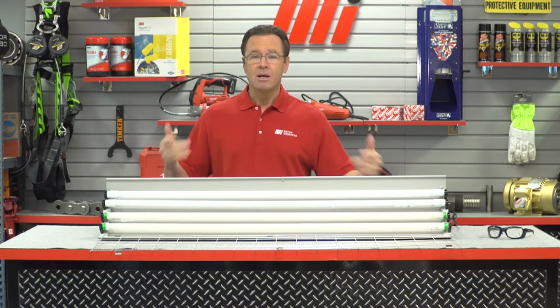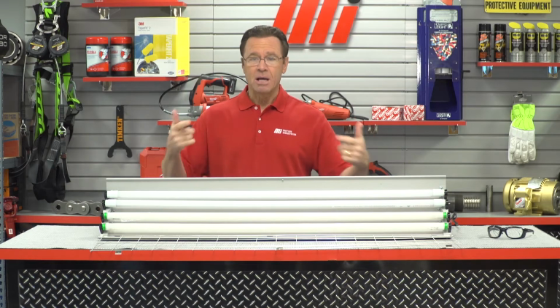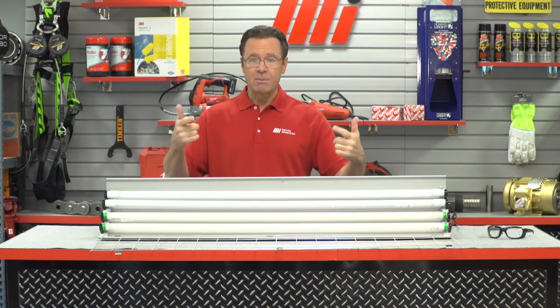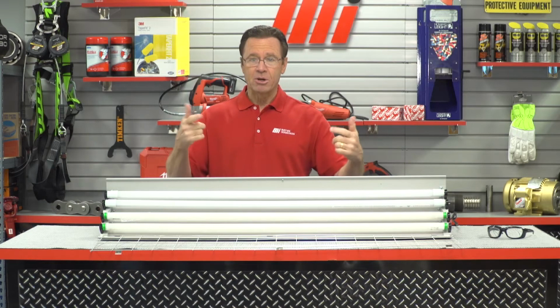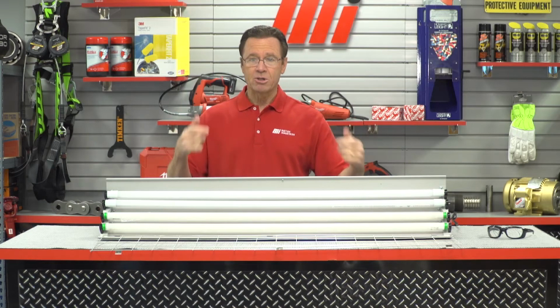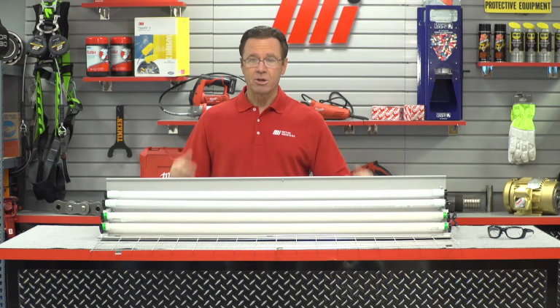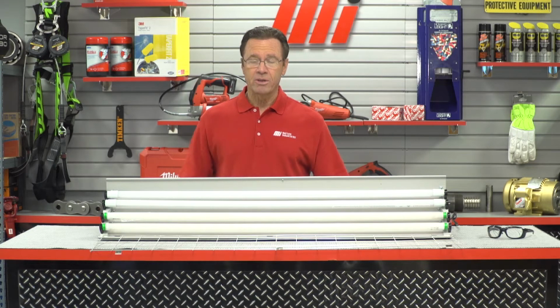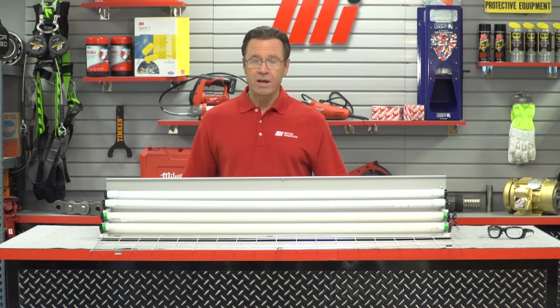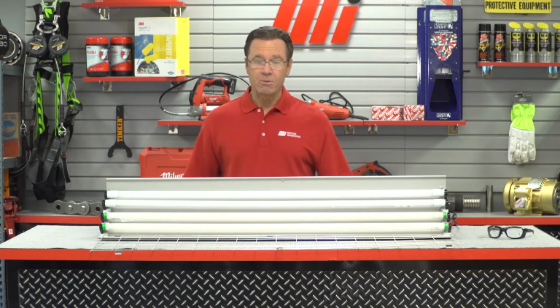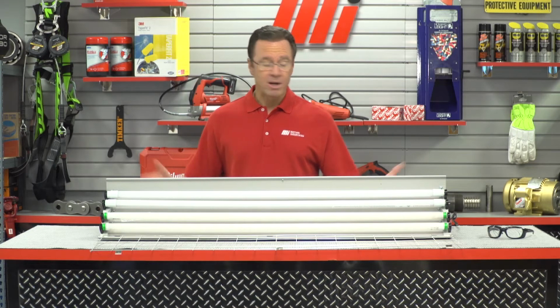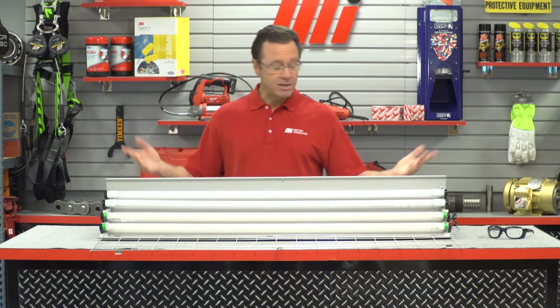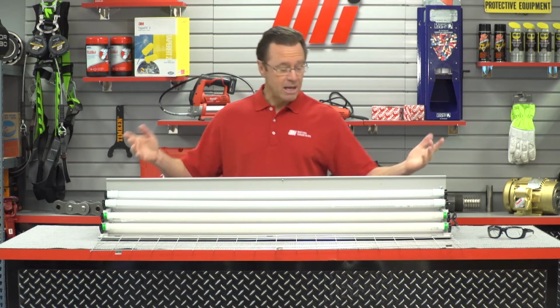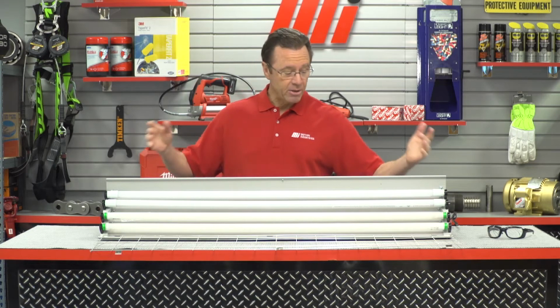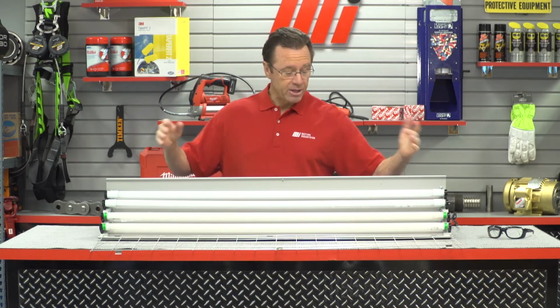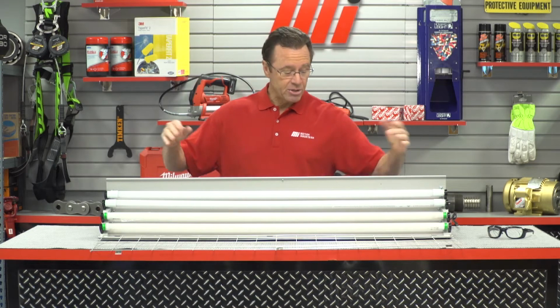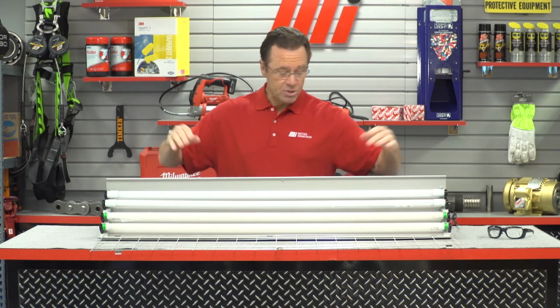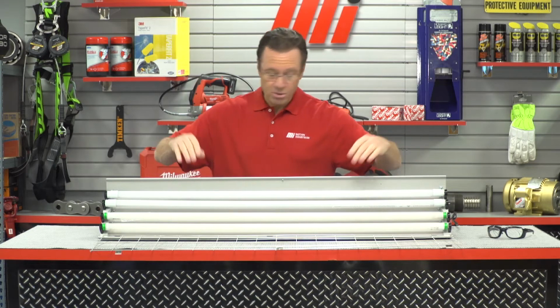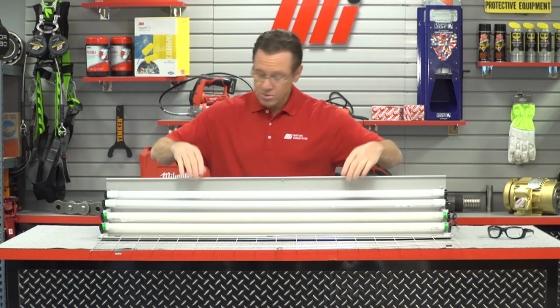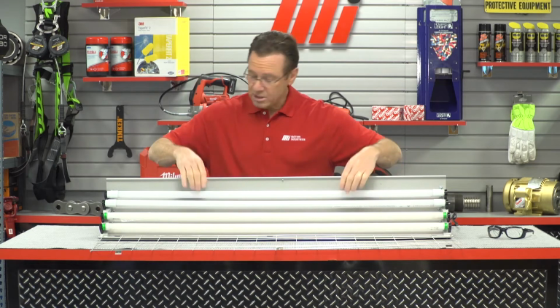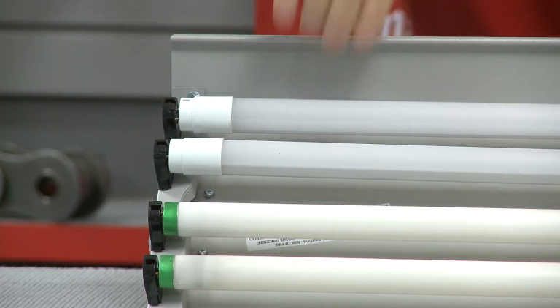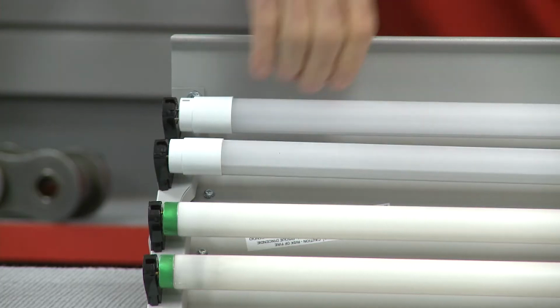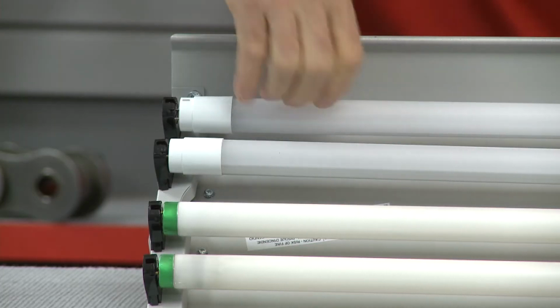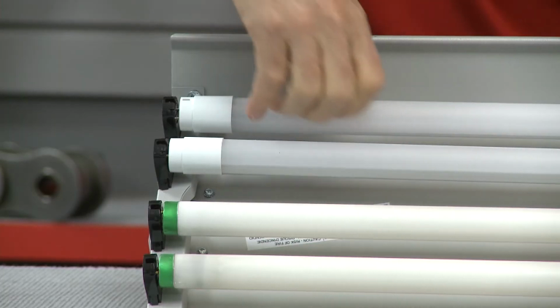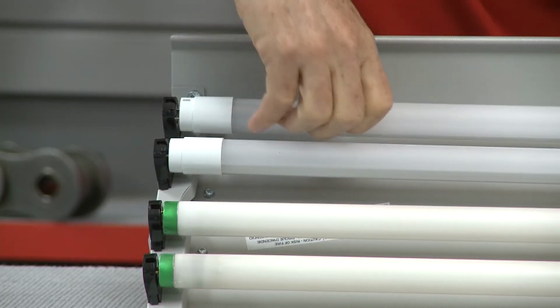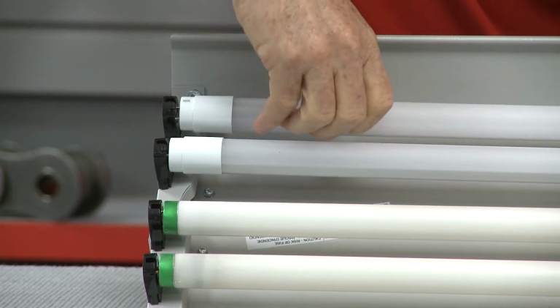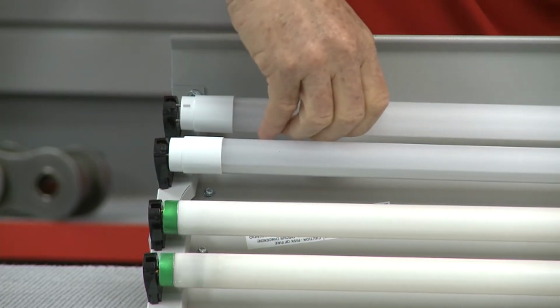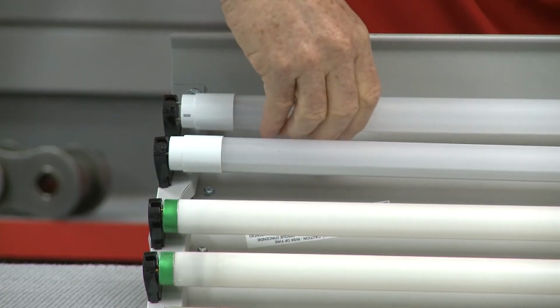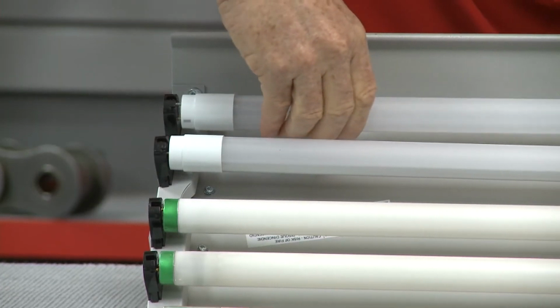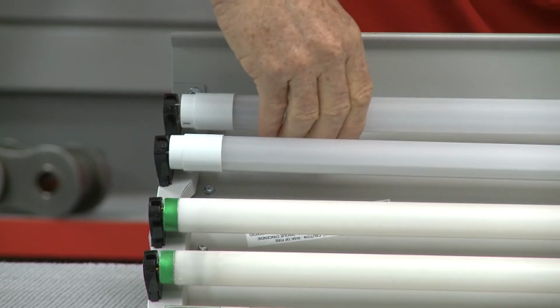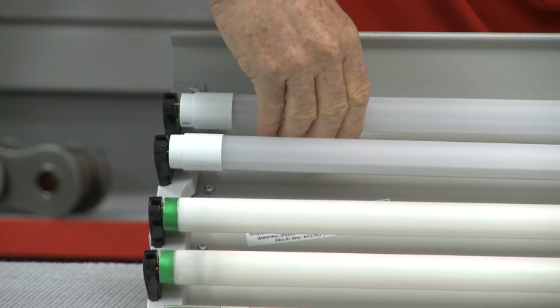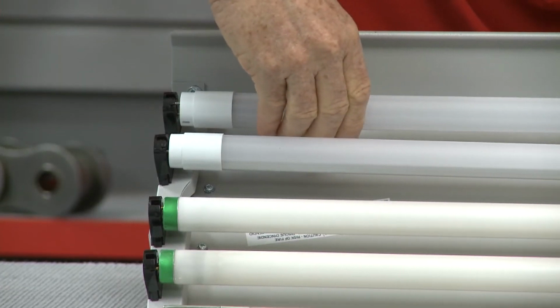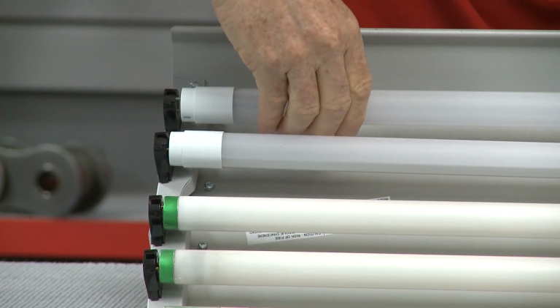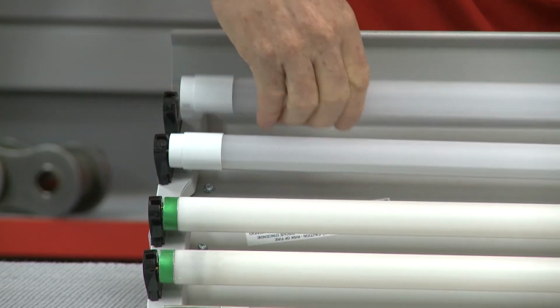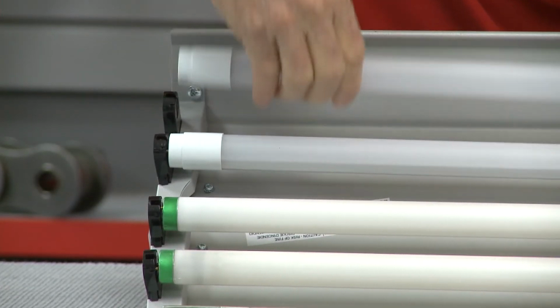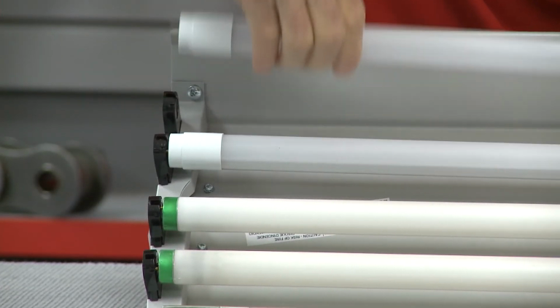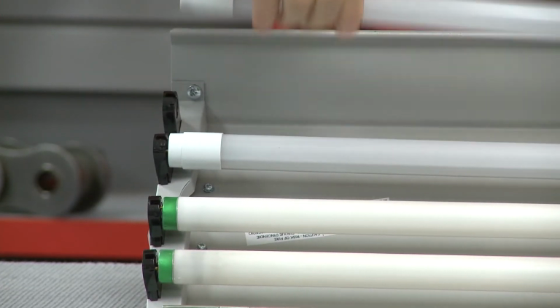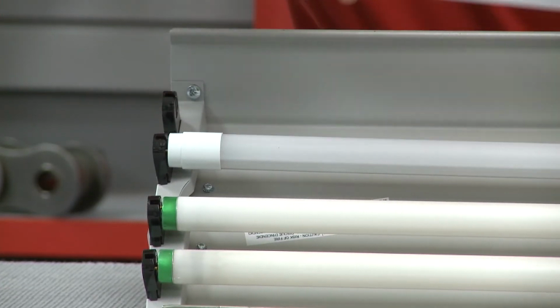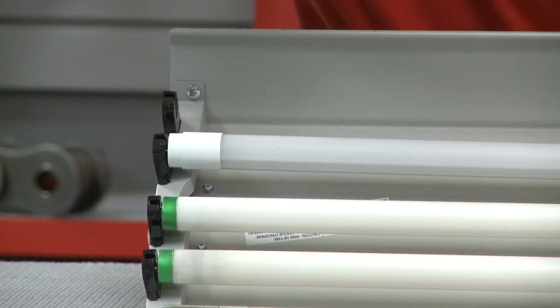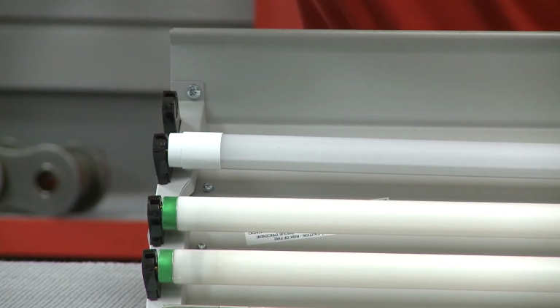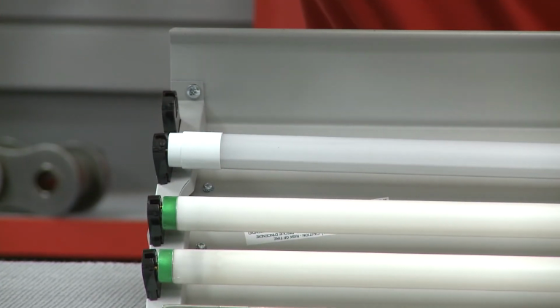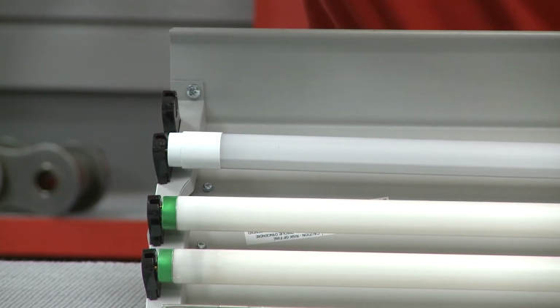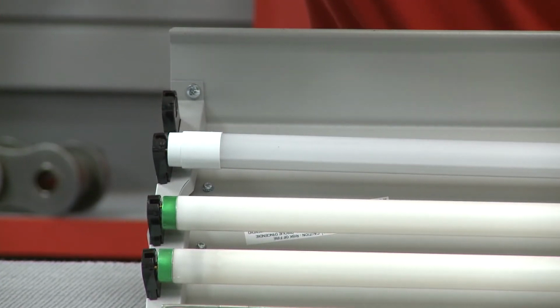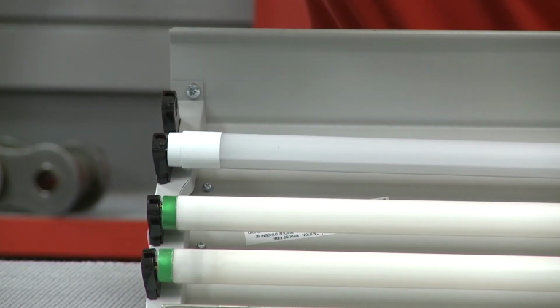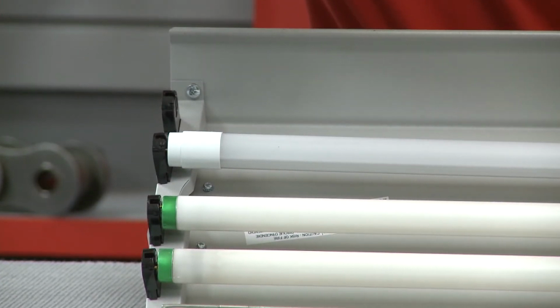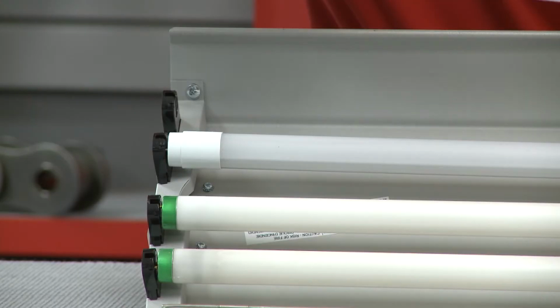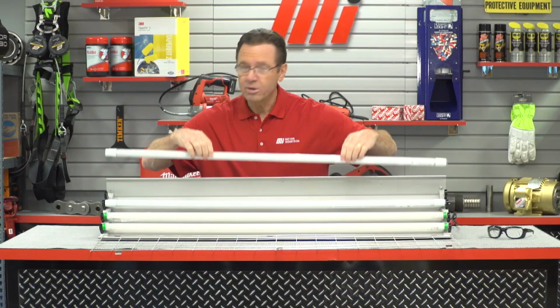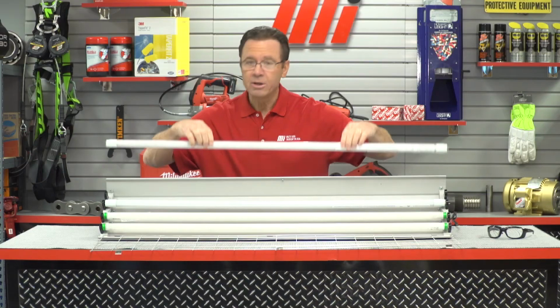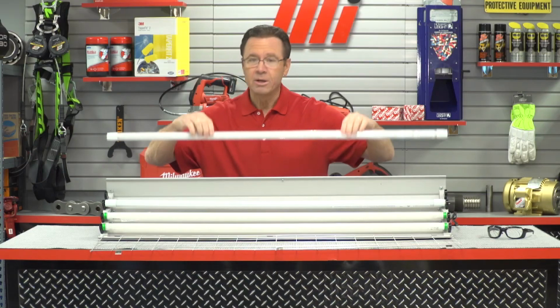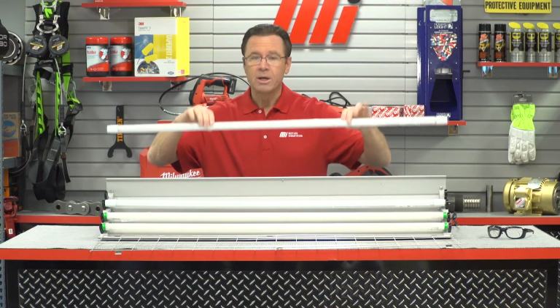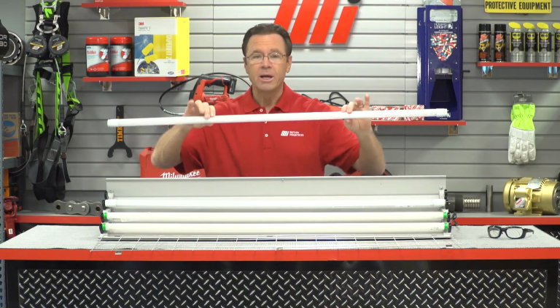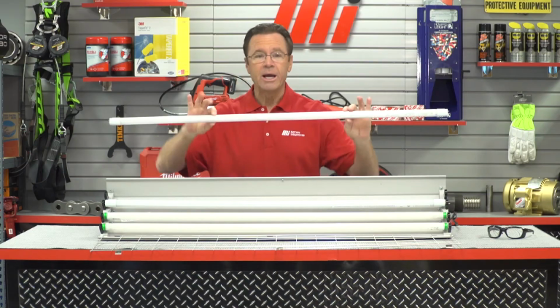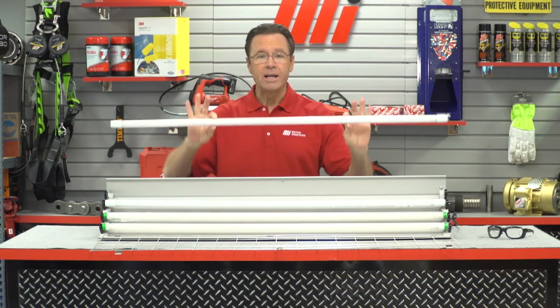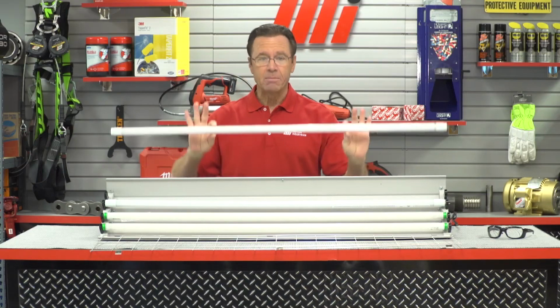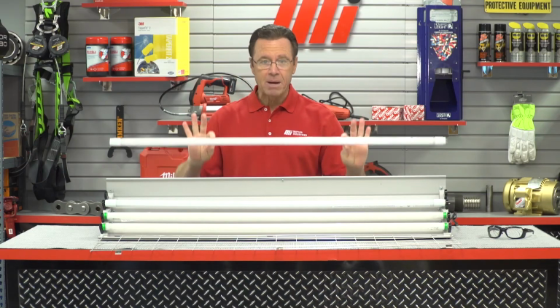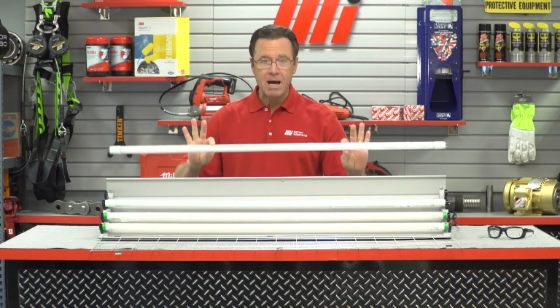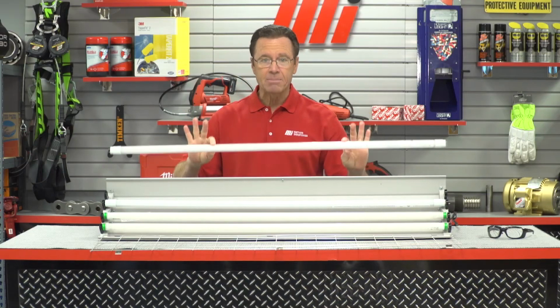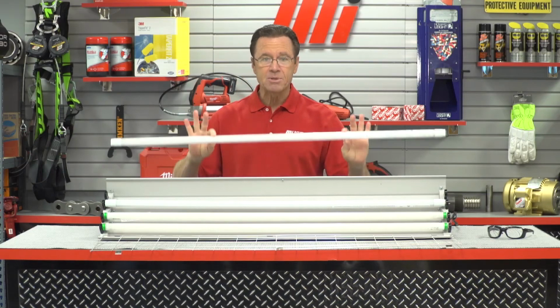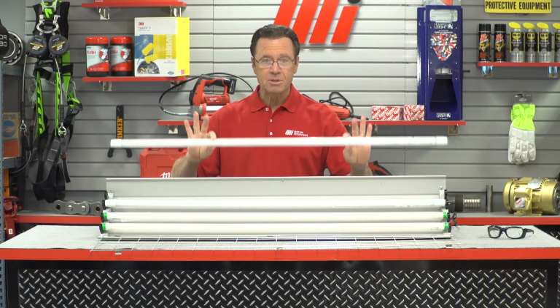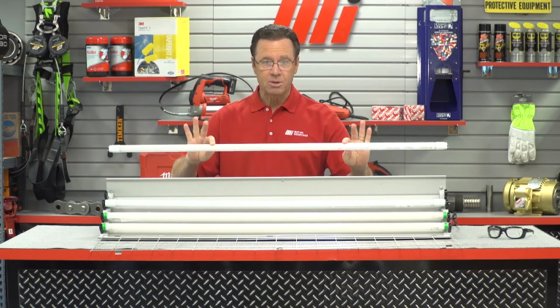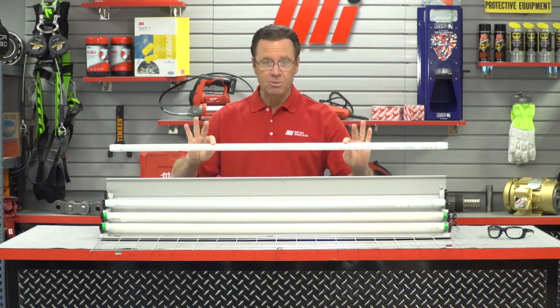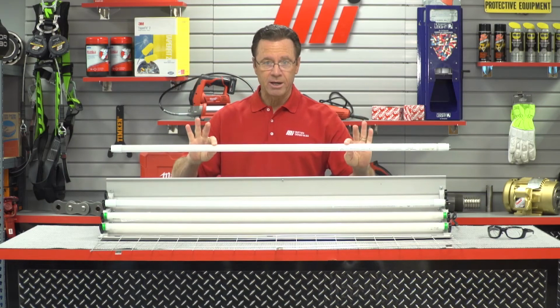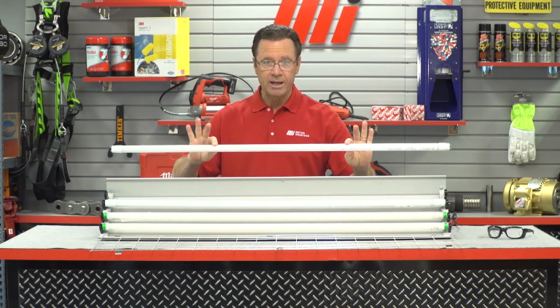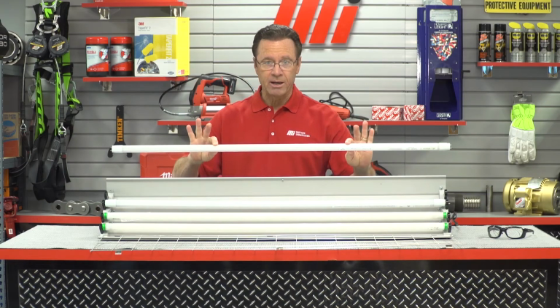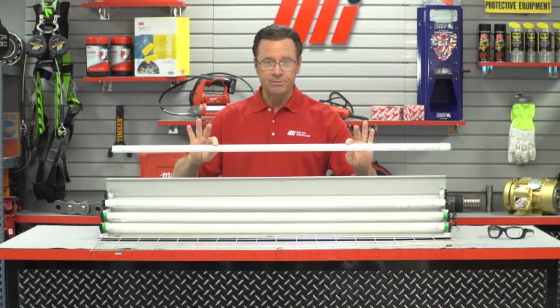I'm going to show you that right now — it is so simple. All I'm going to do is a quarter turn and it pops right out.